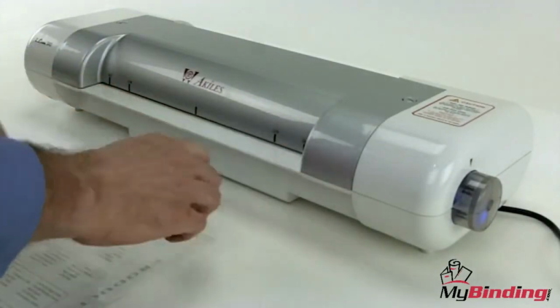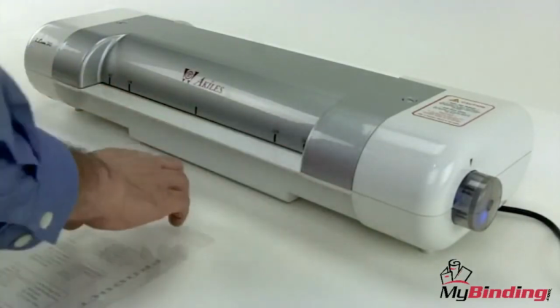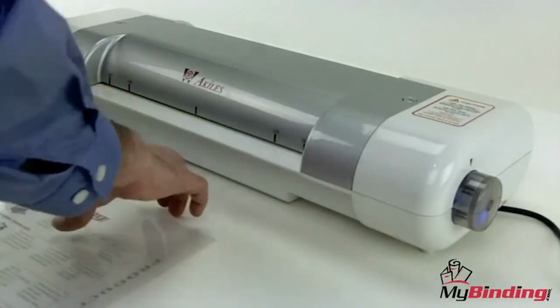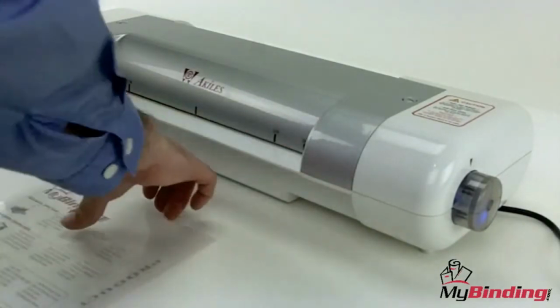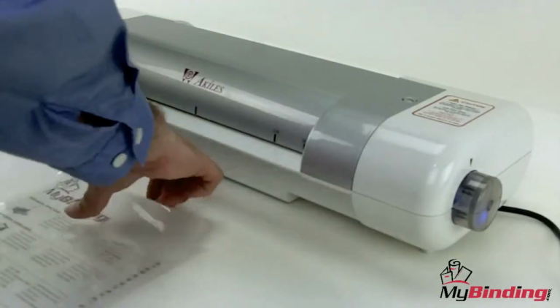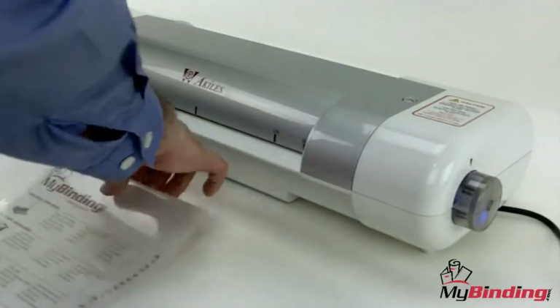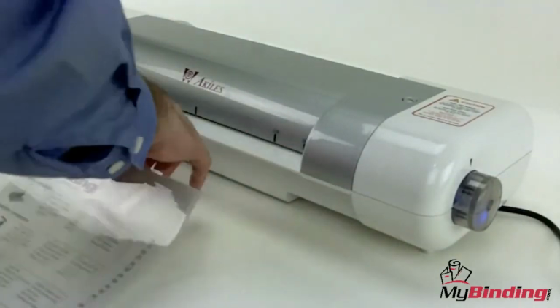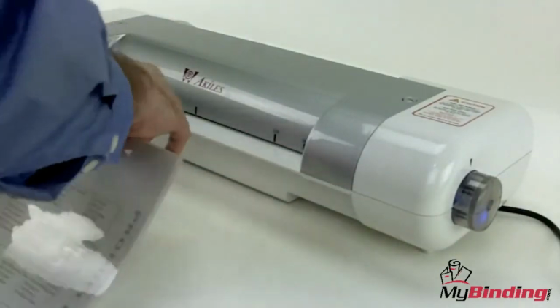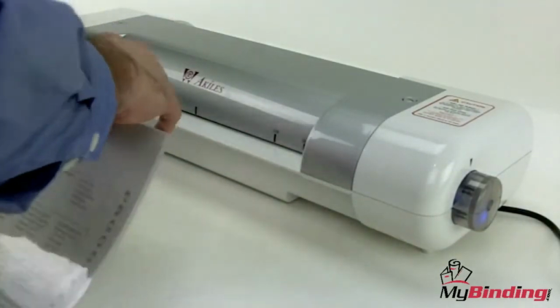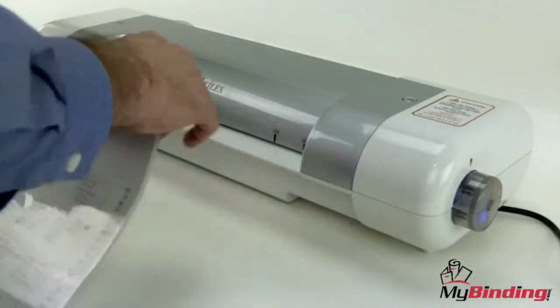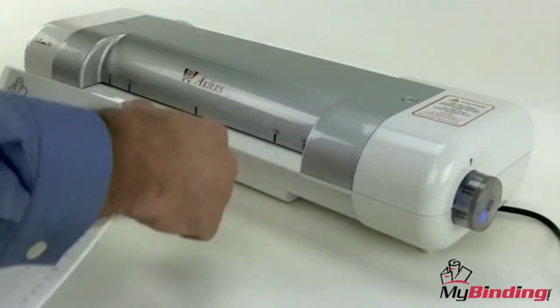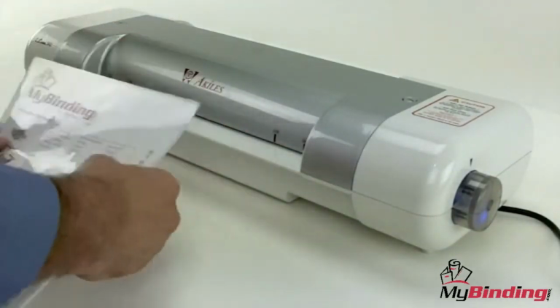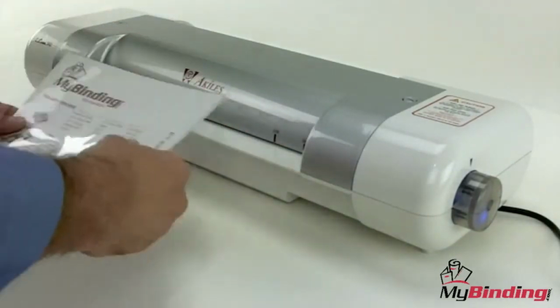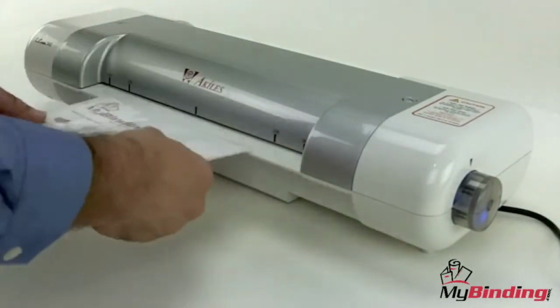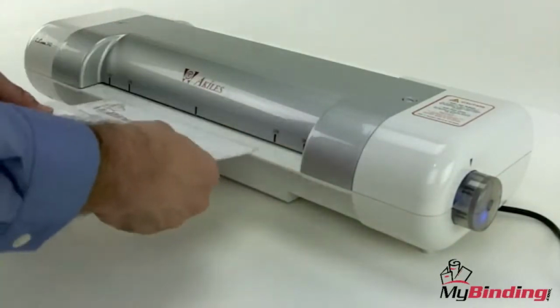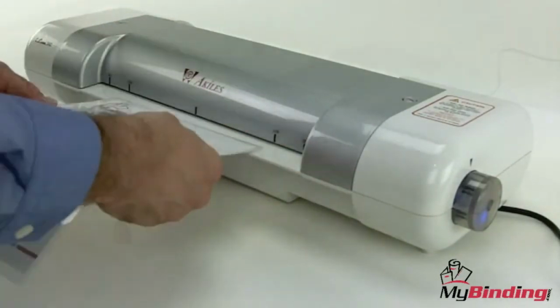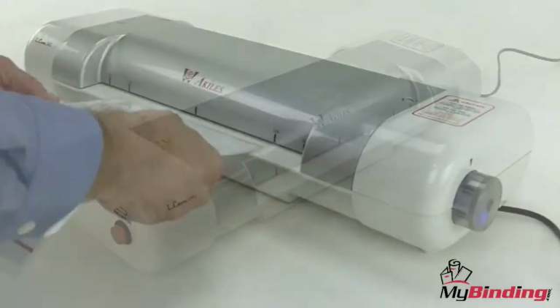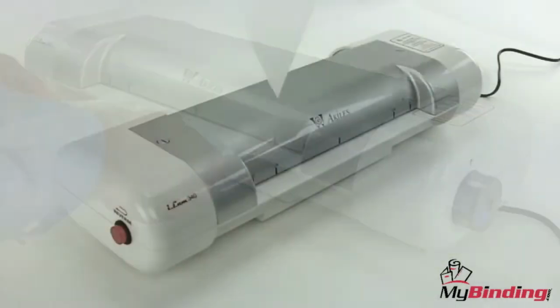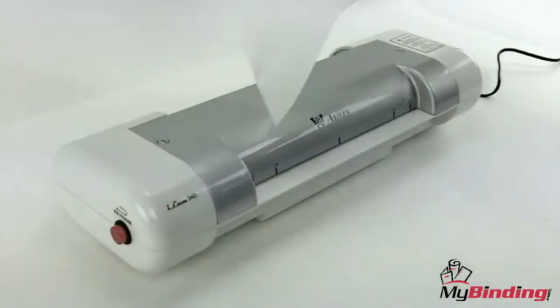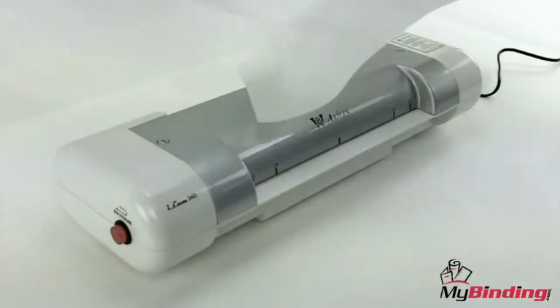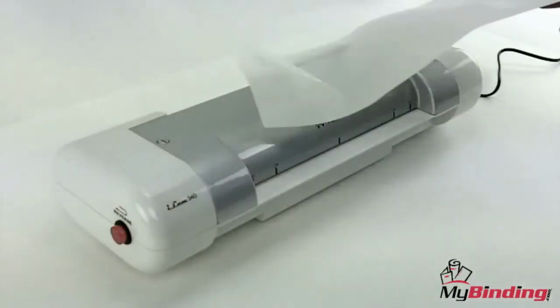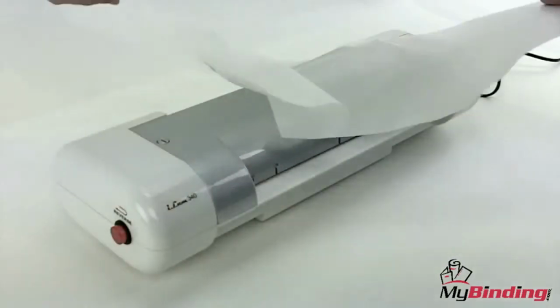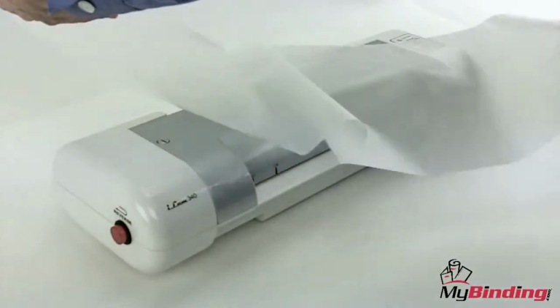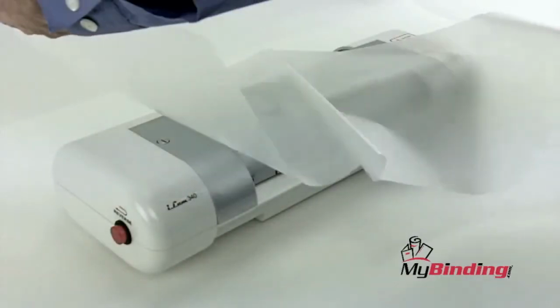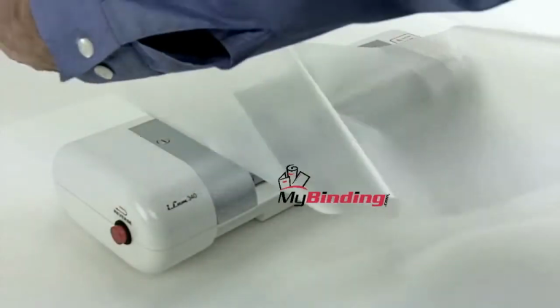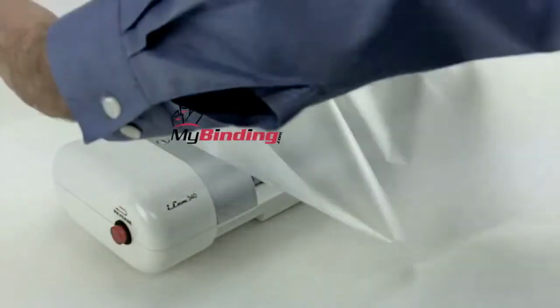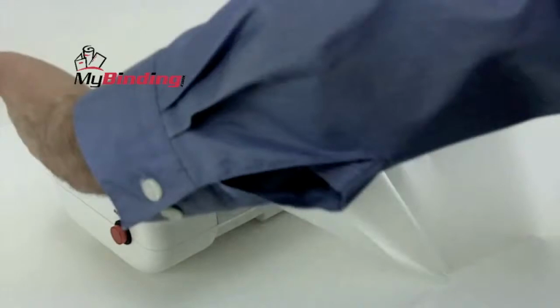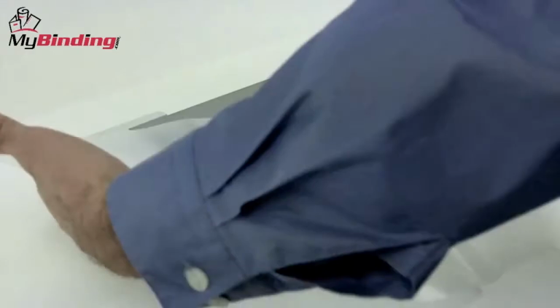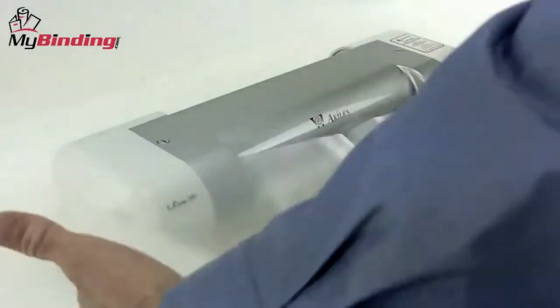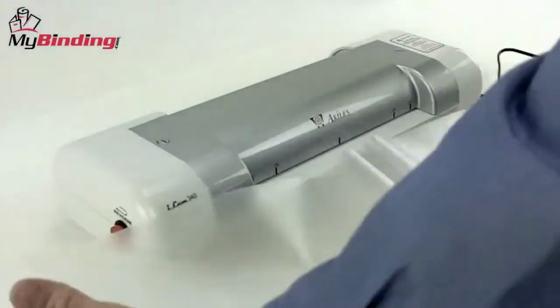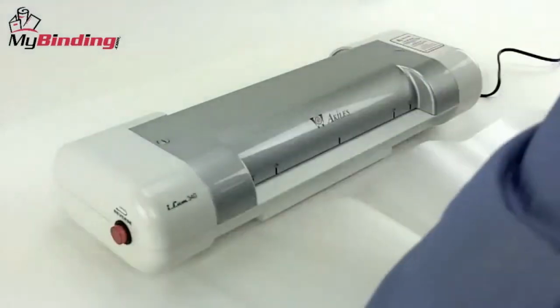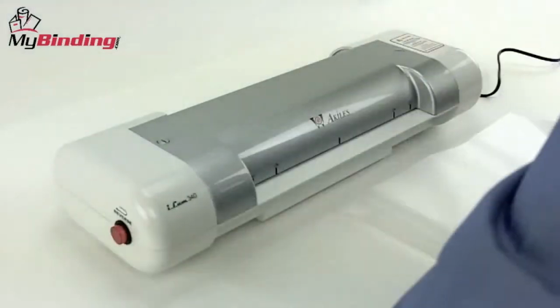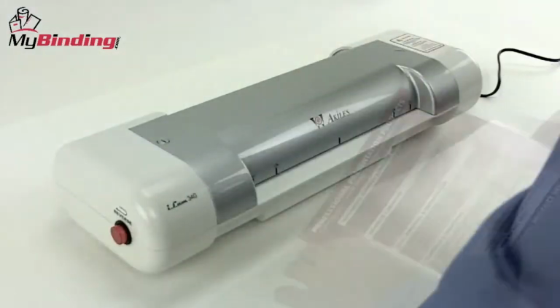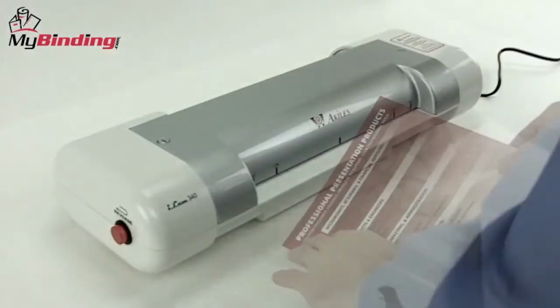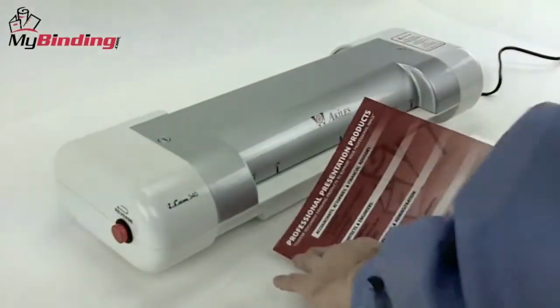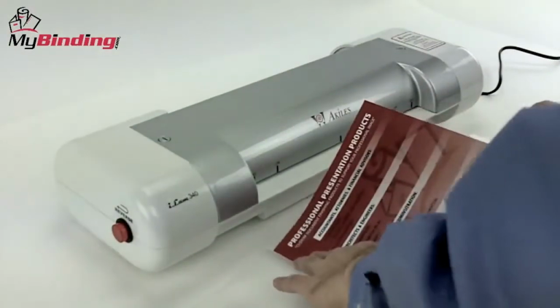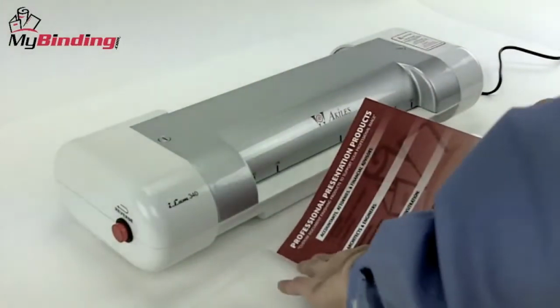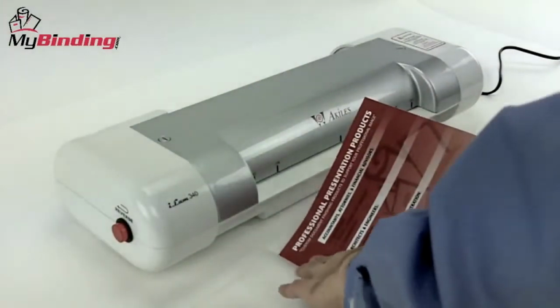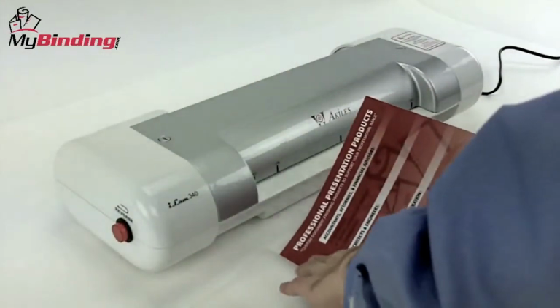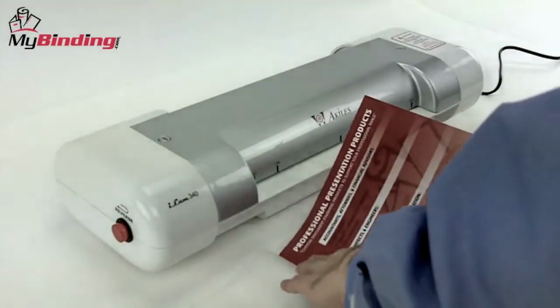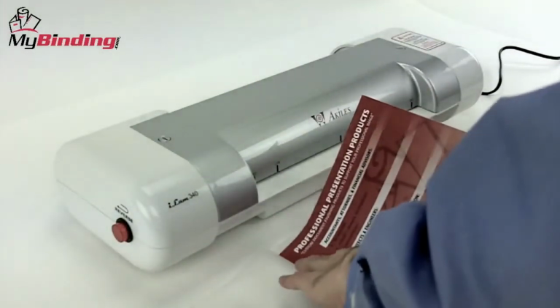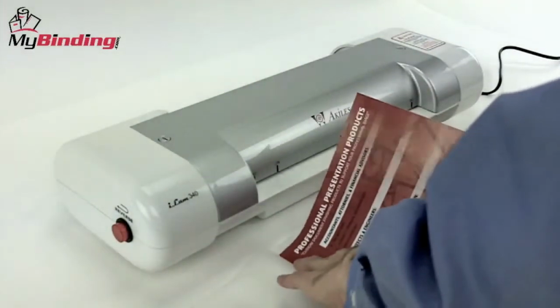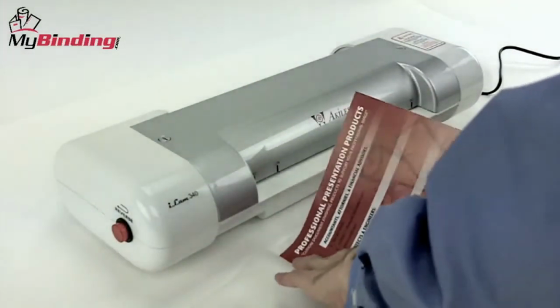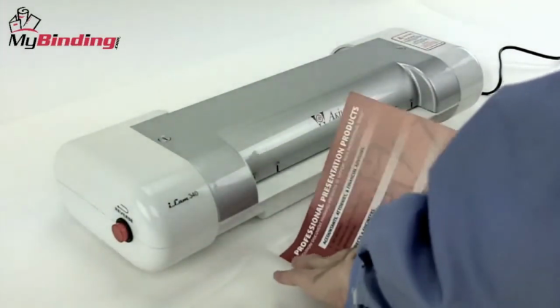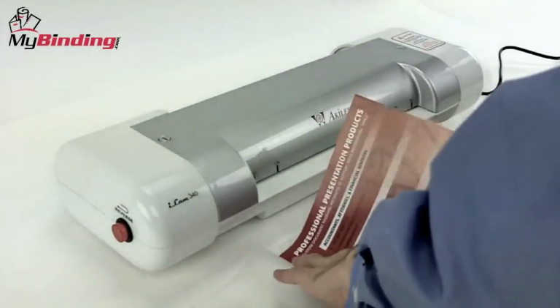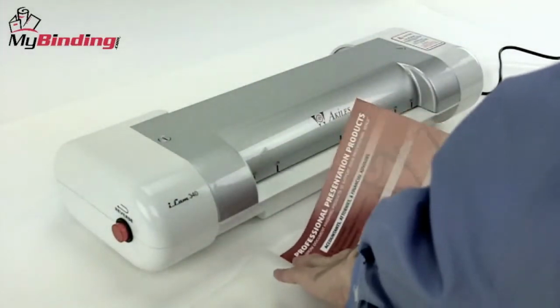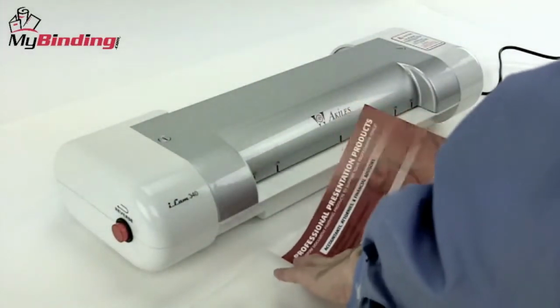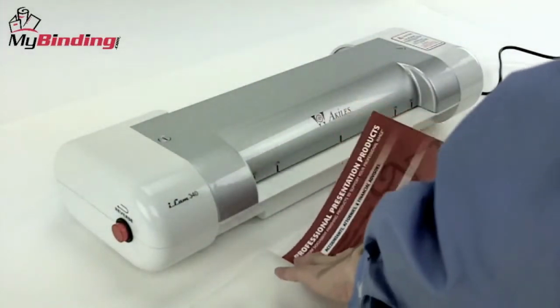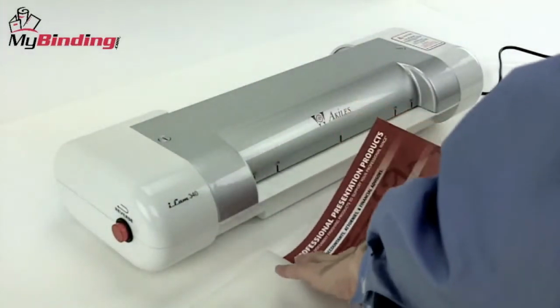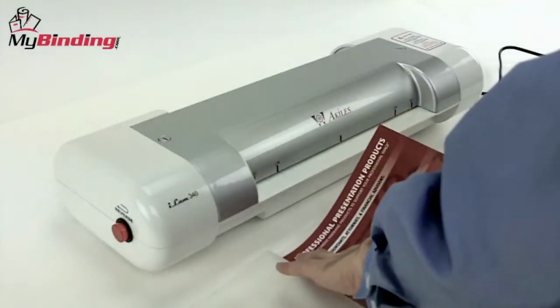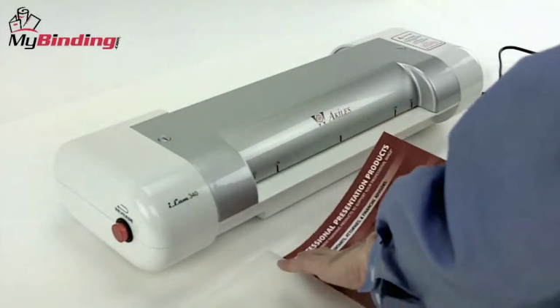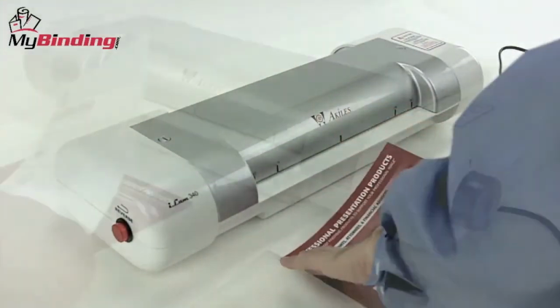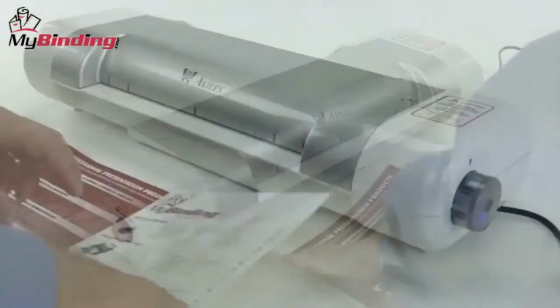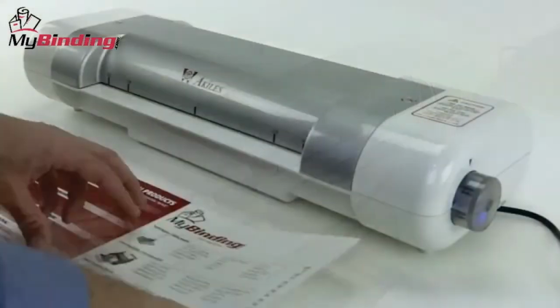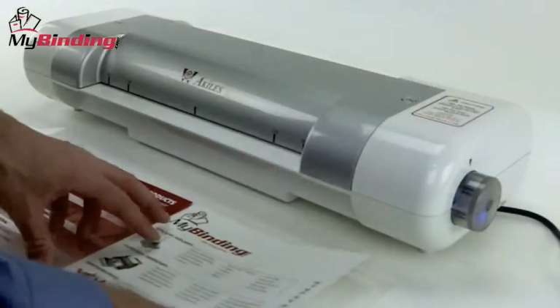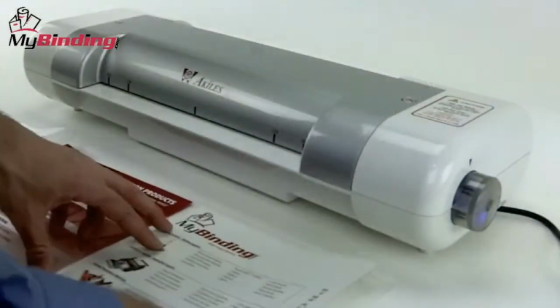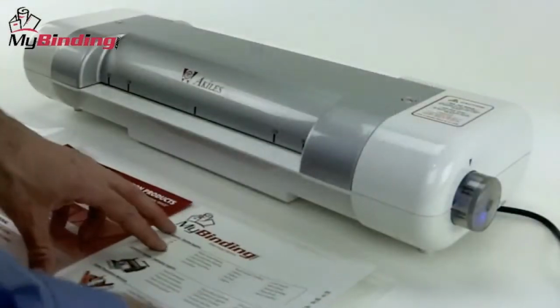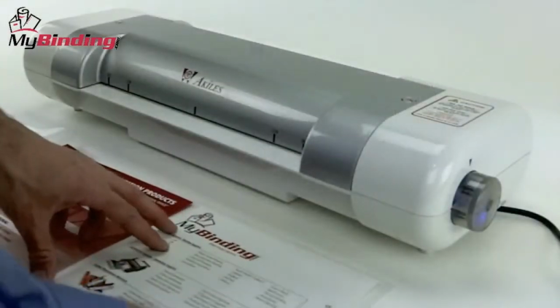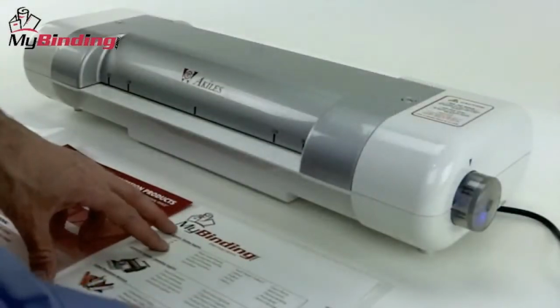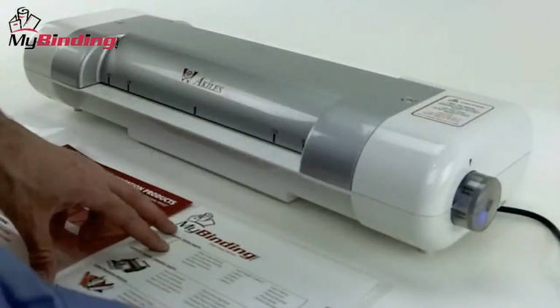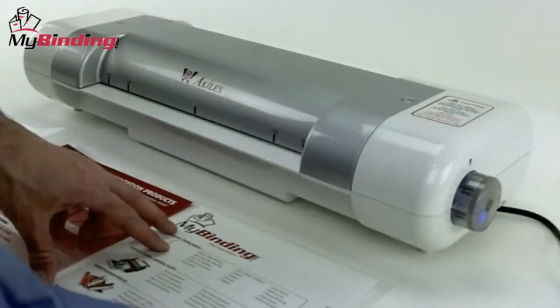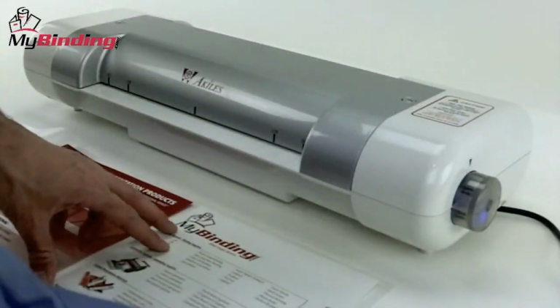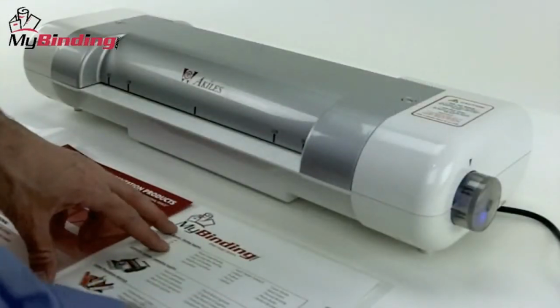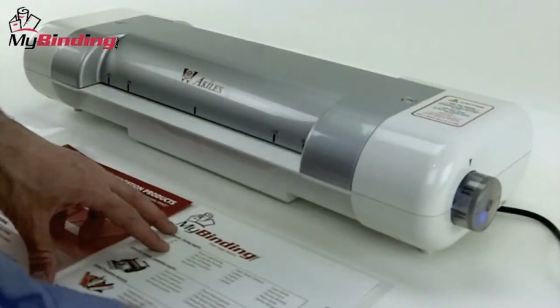you can laminate just about any size project. The iLAM 340 is ideal for large documents or multiple documents in one pouch.